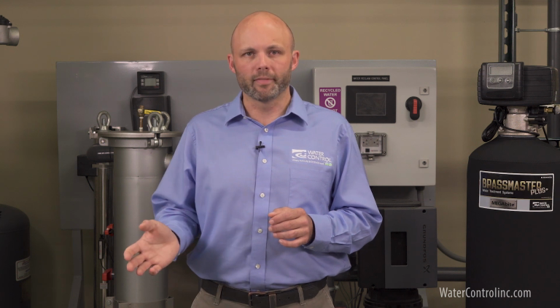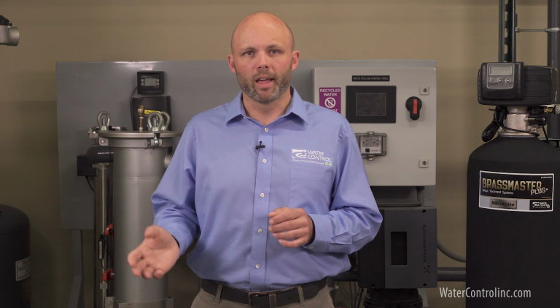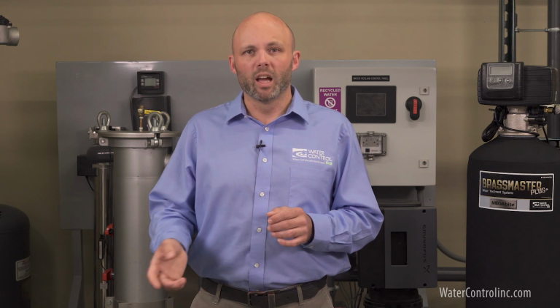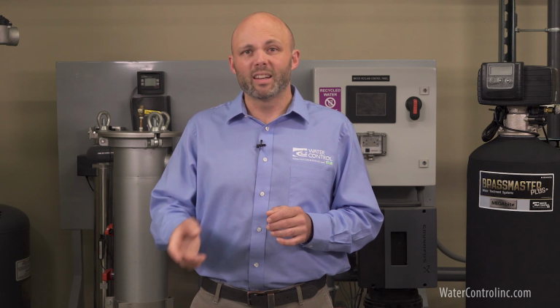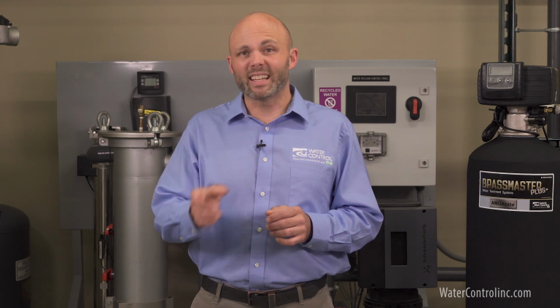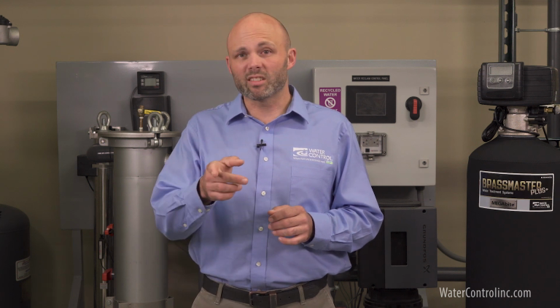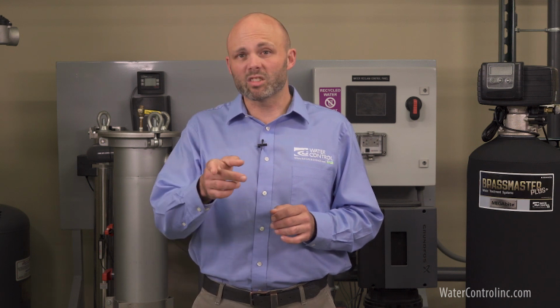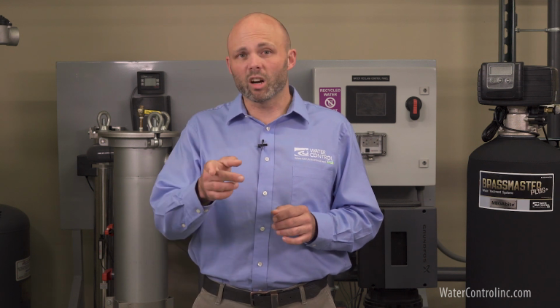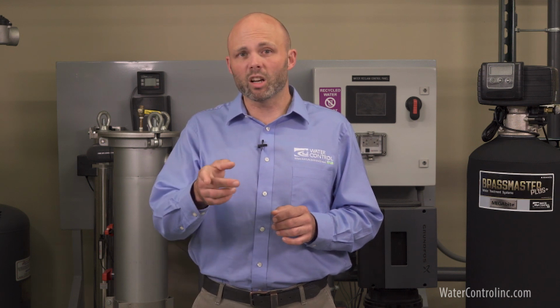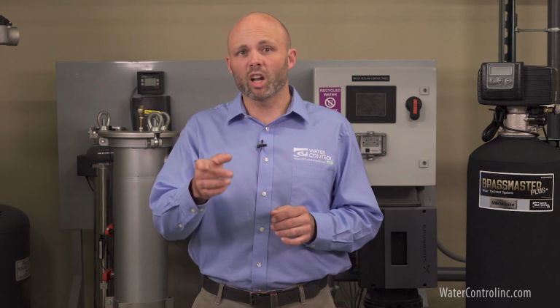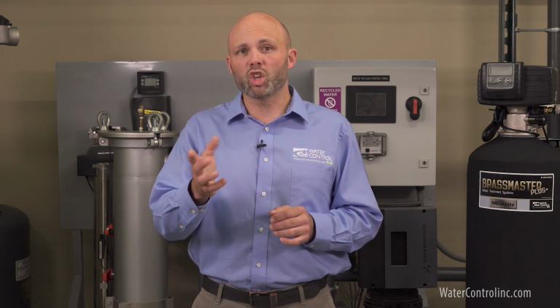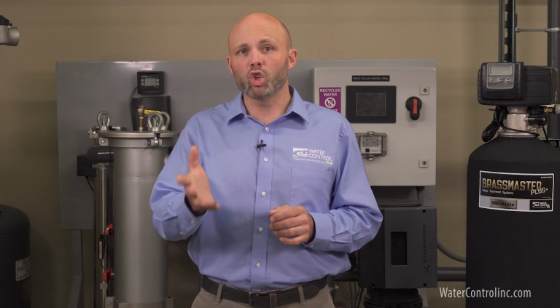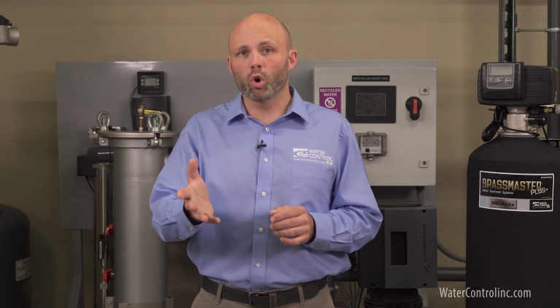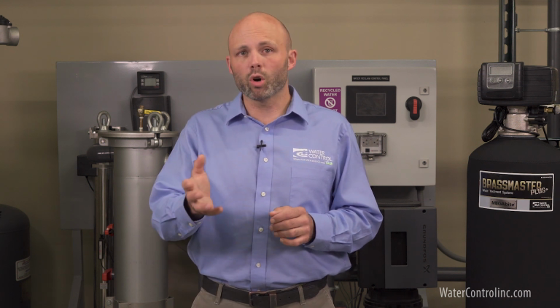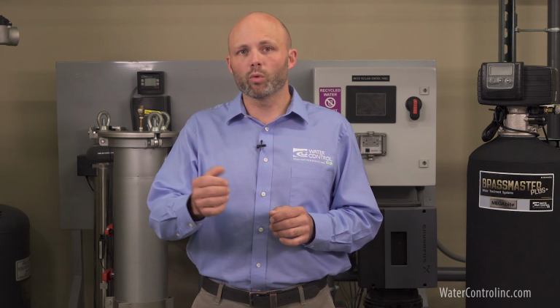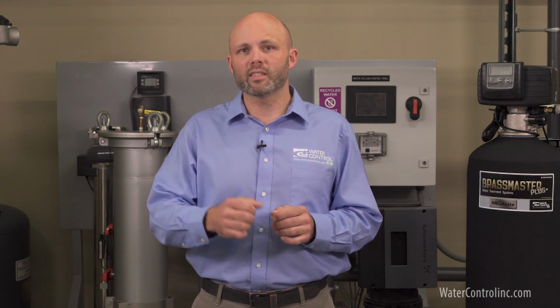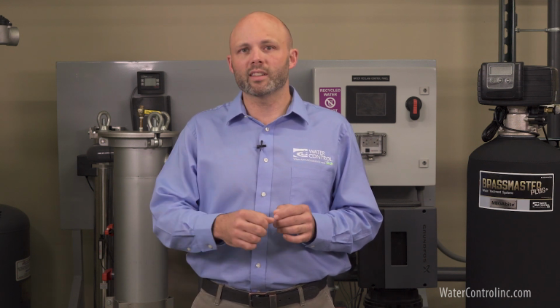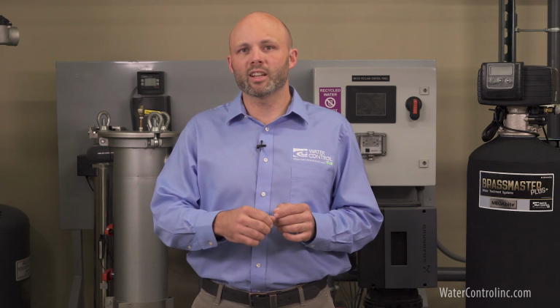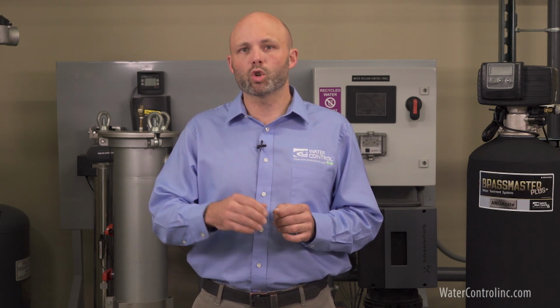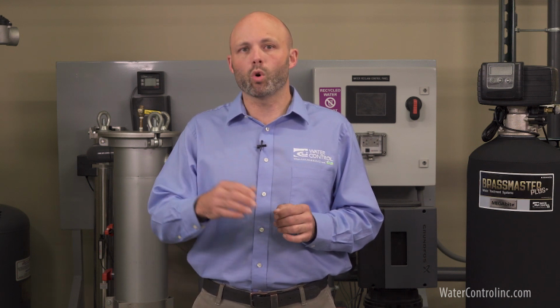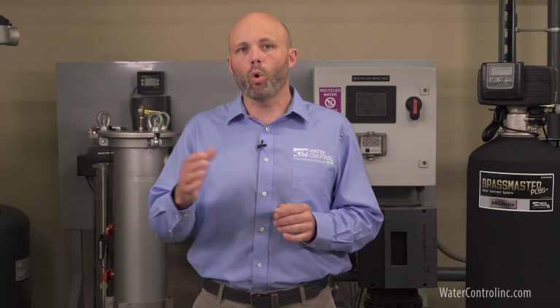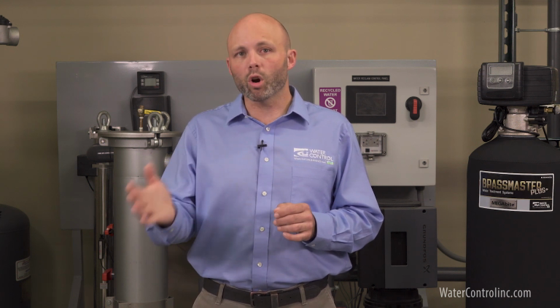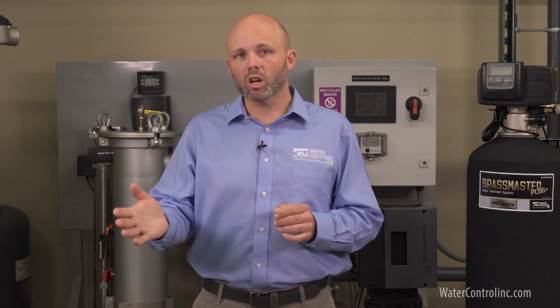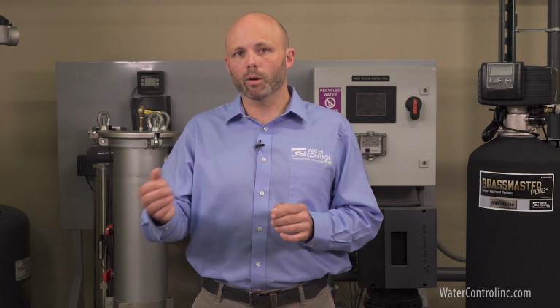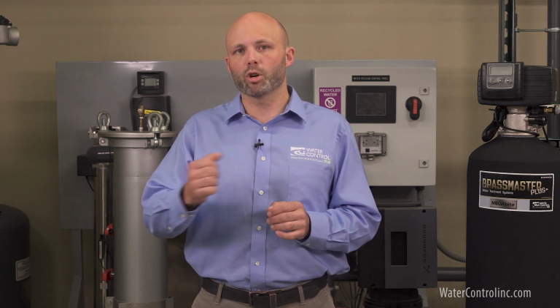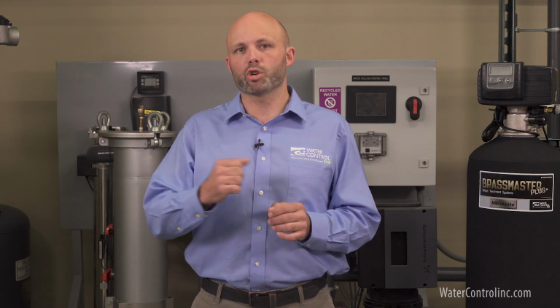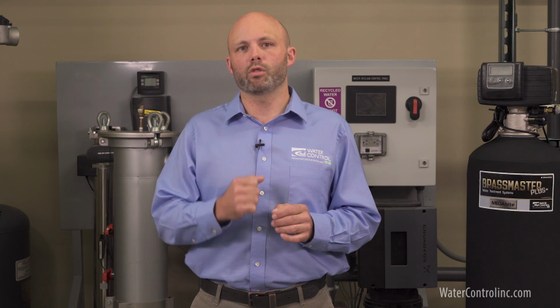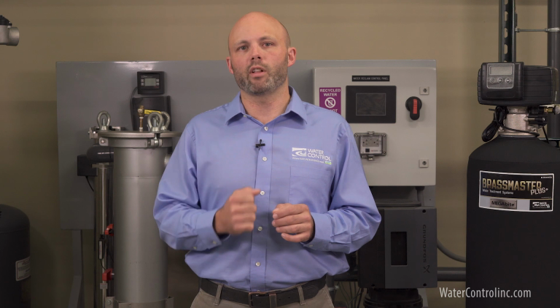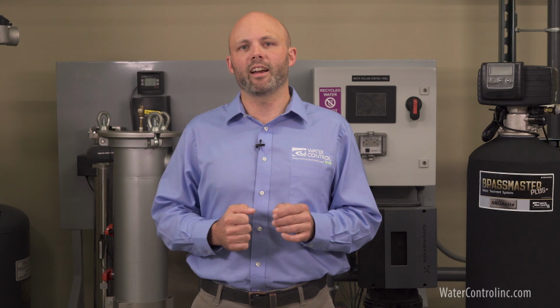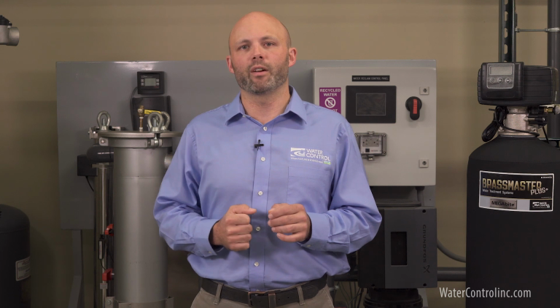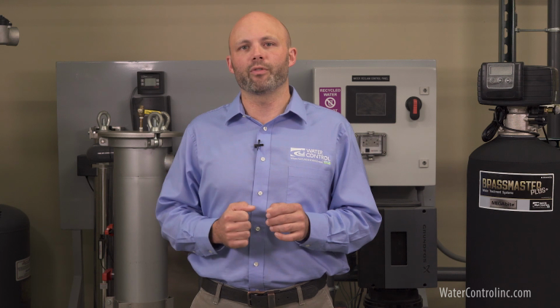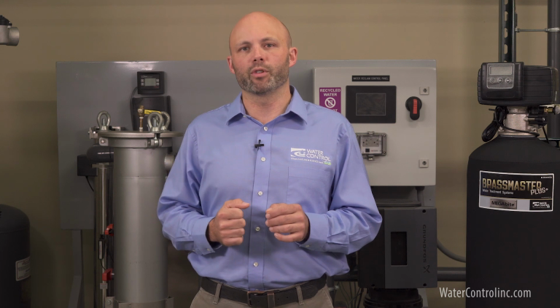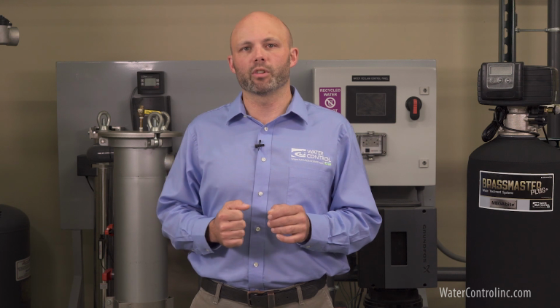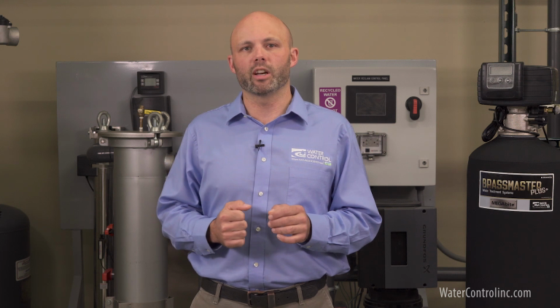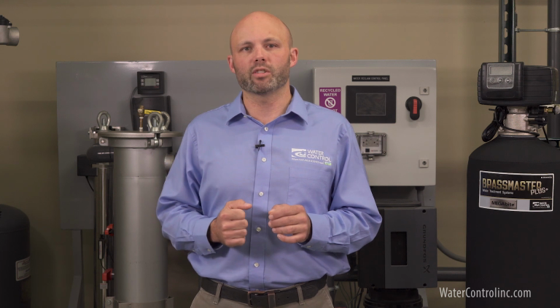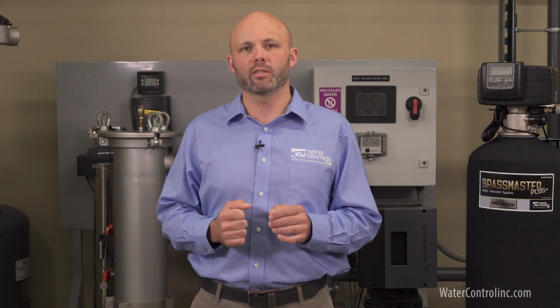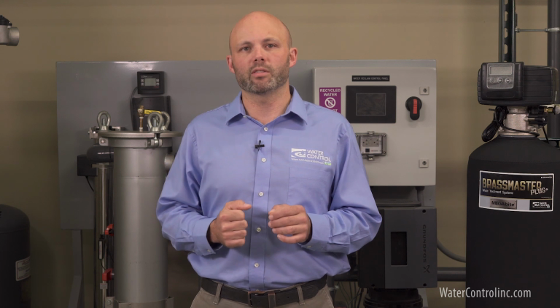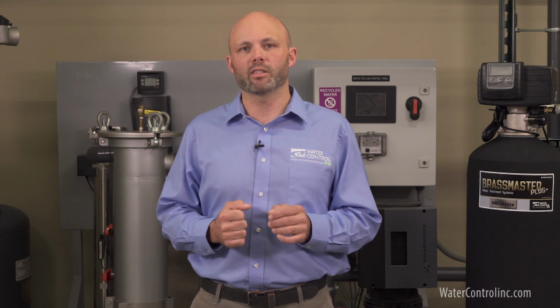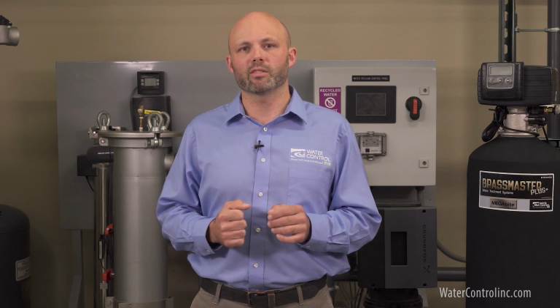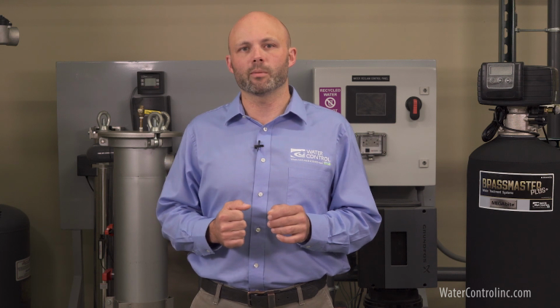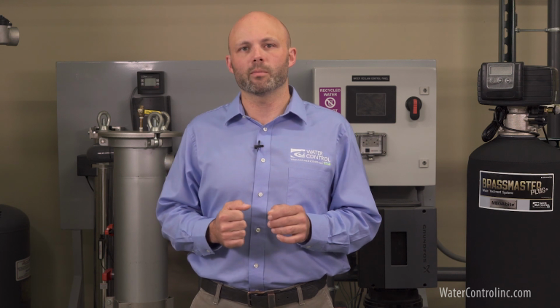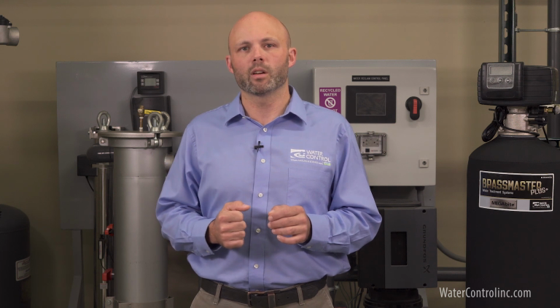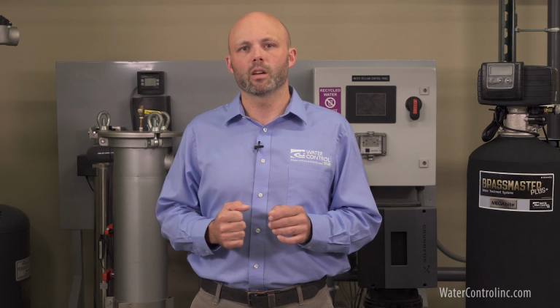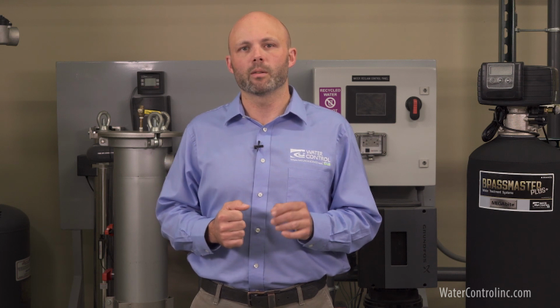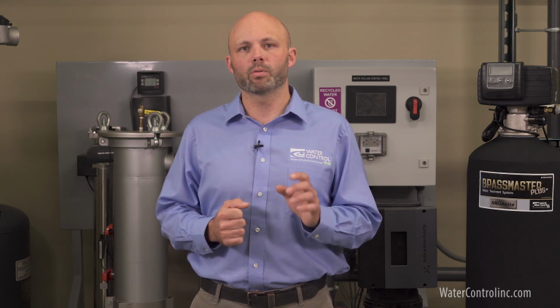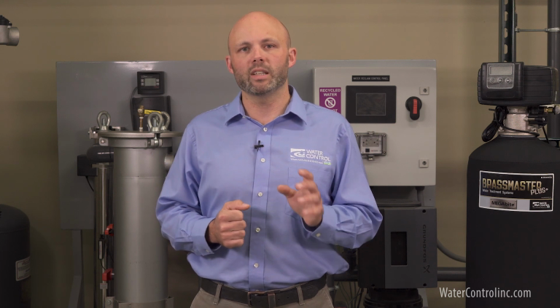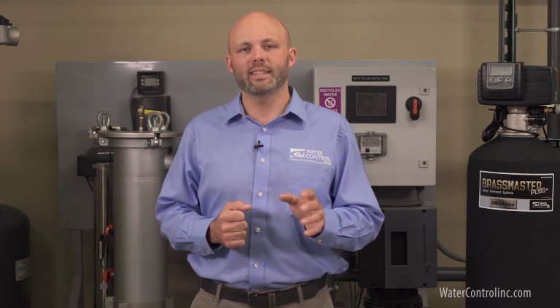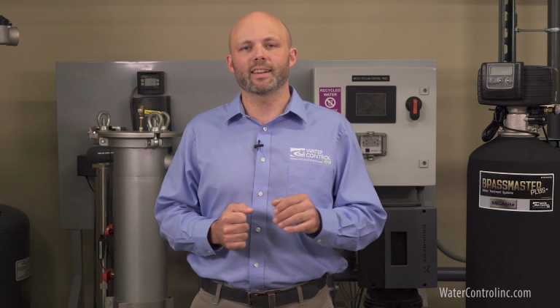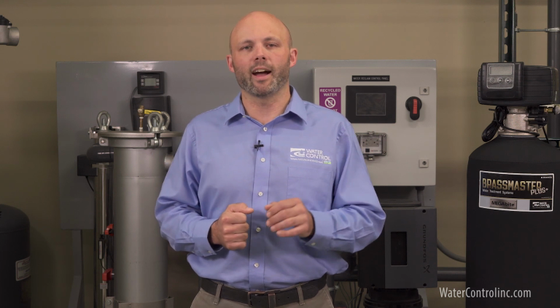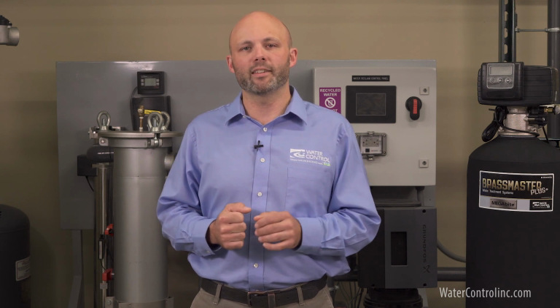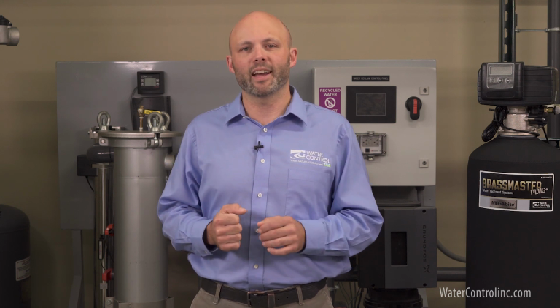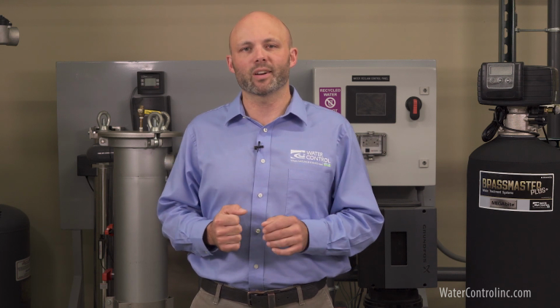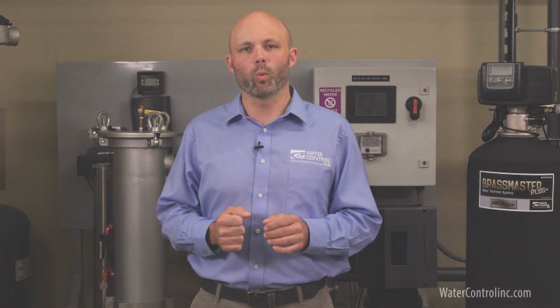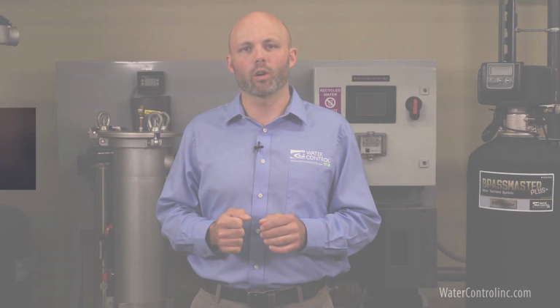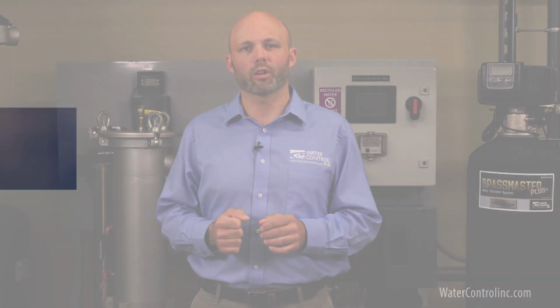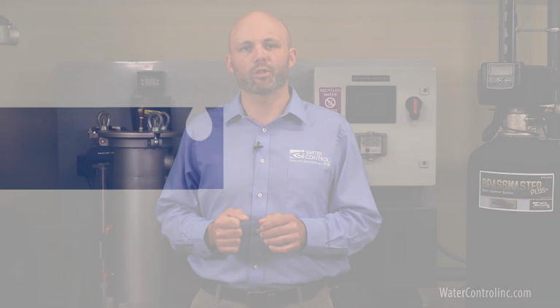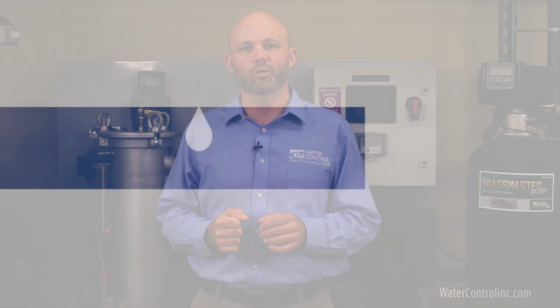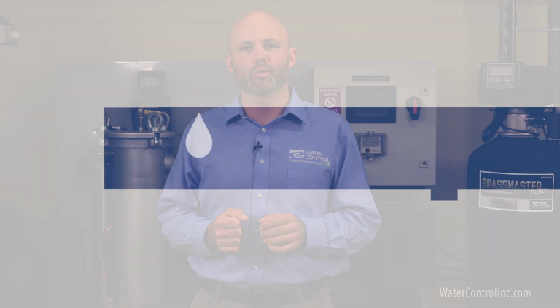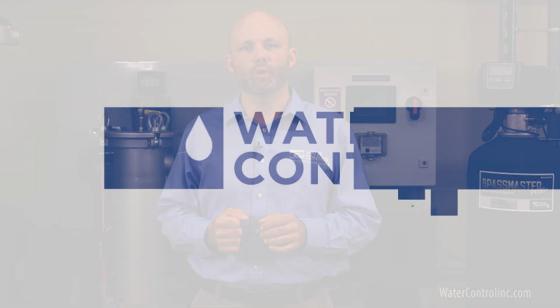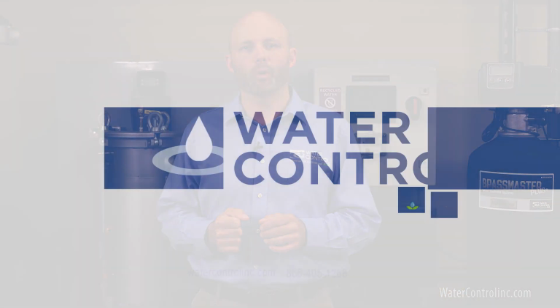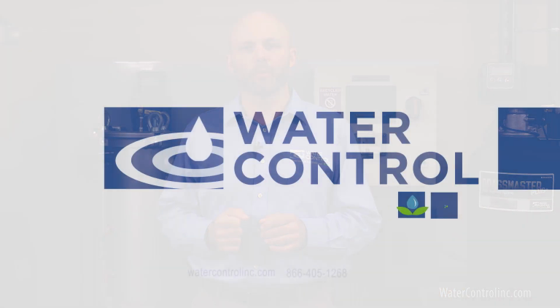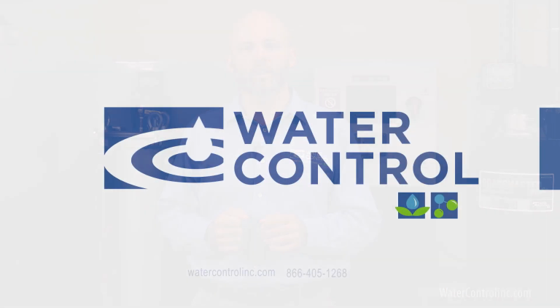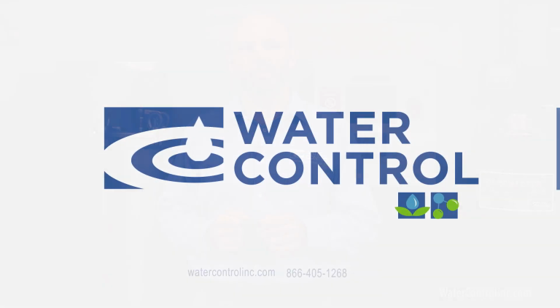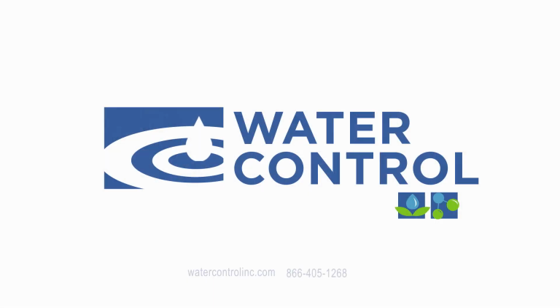To get started on your residential or commercial iron filtration system, please contact Water Control Corporation.